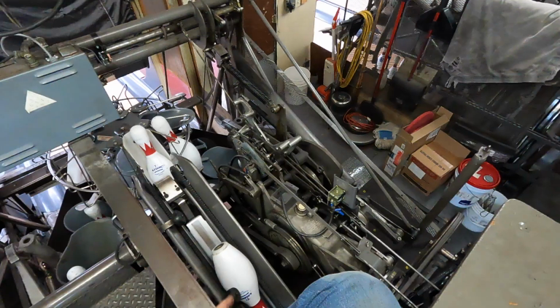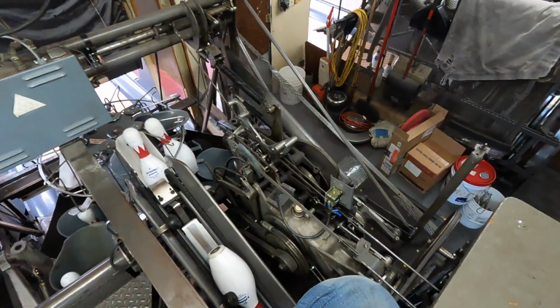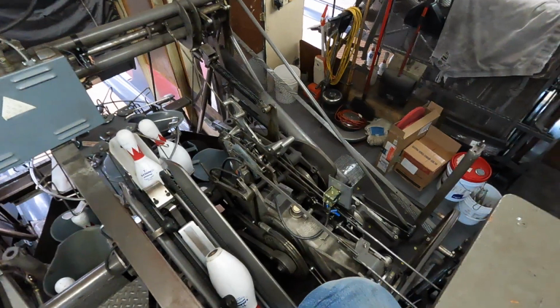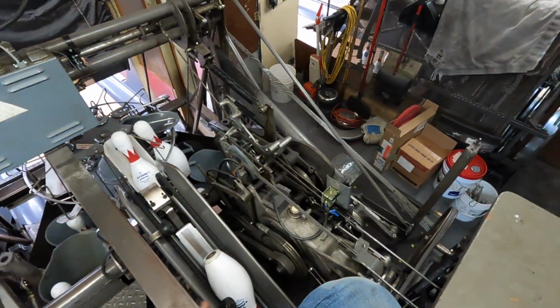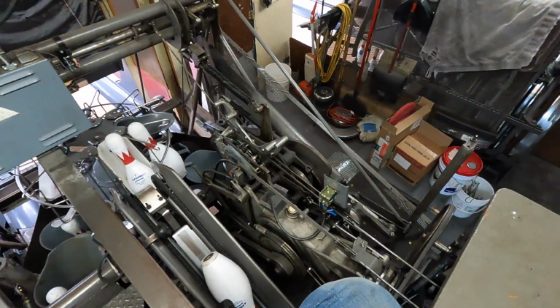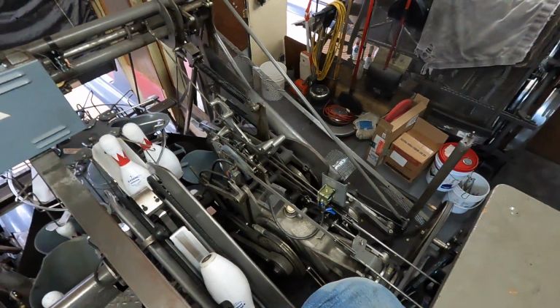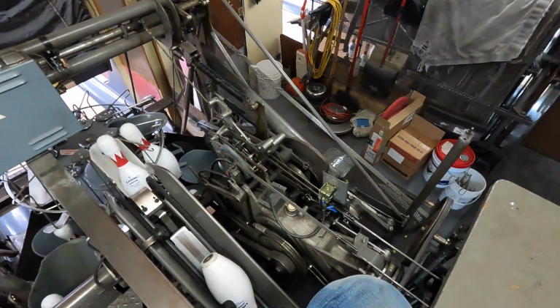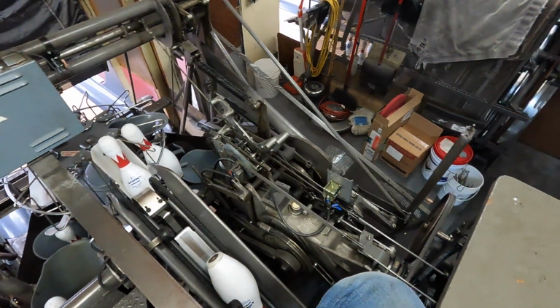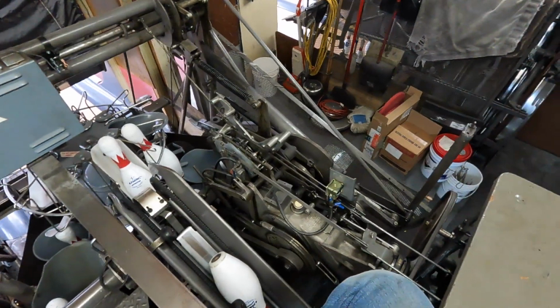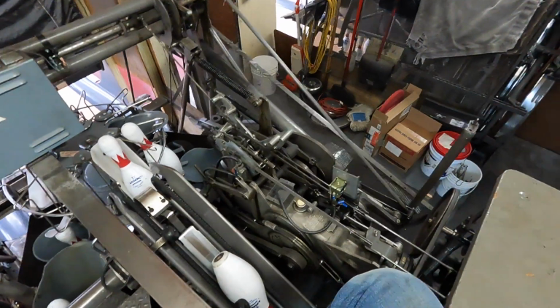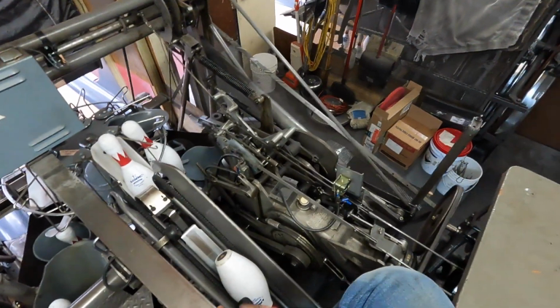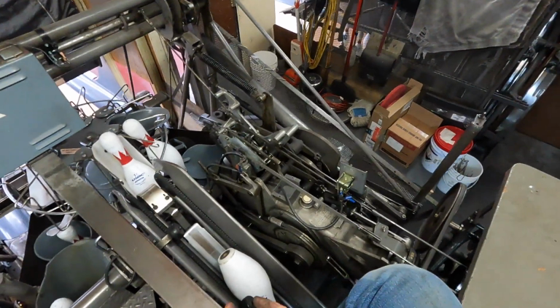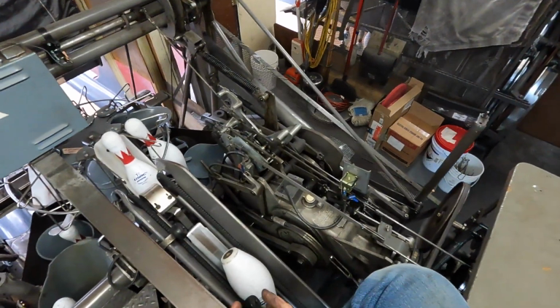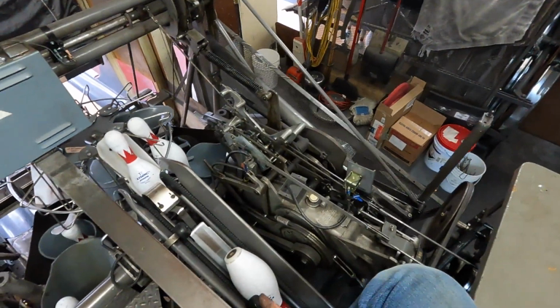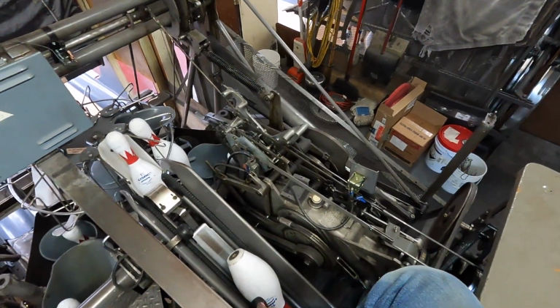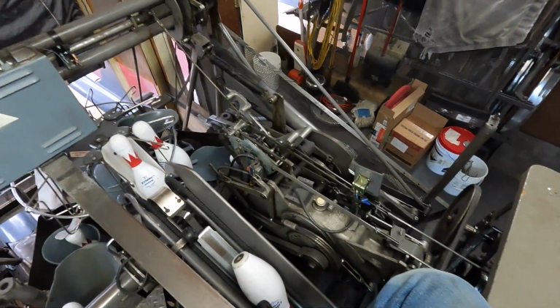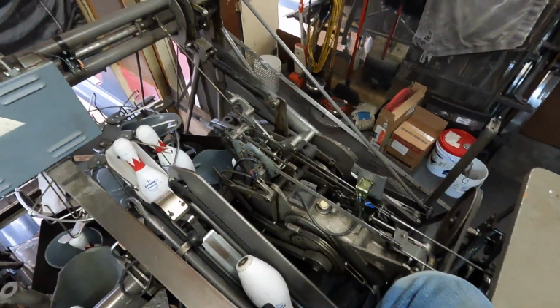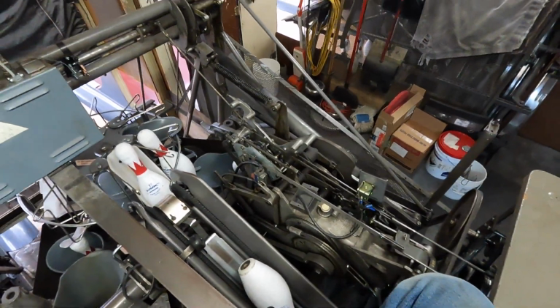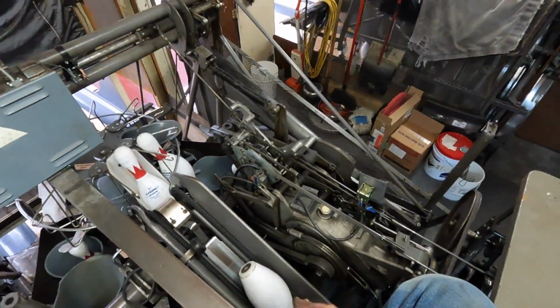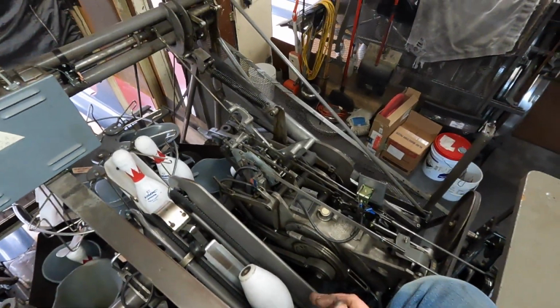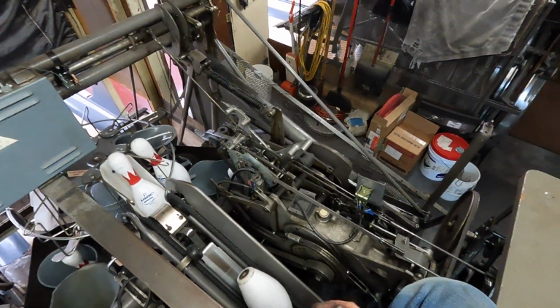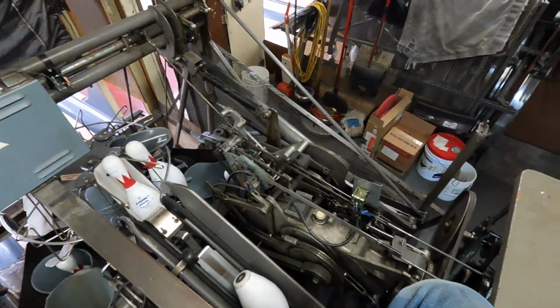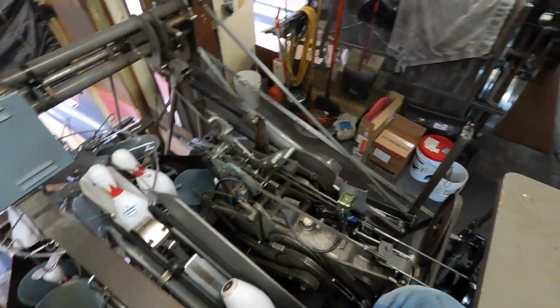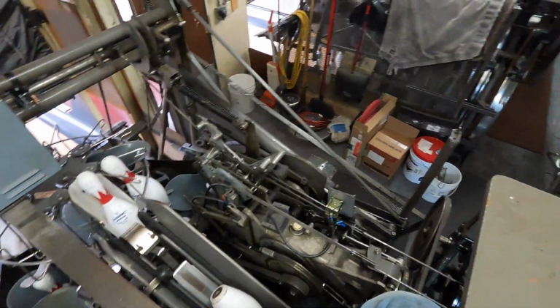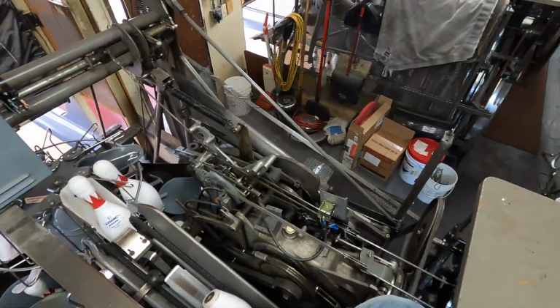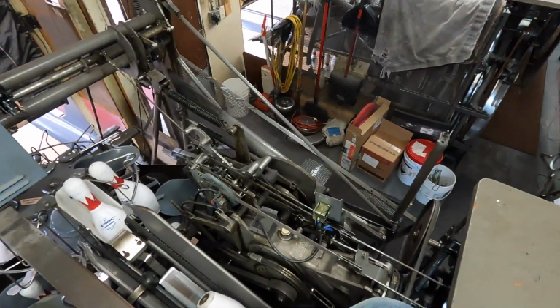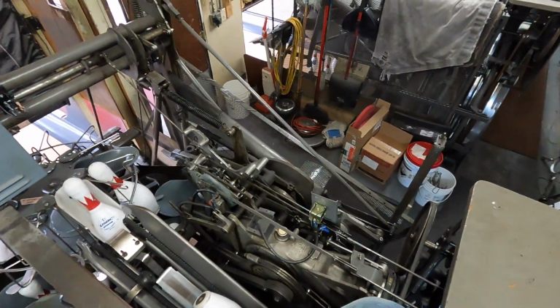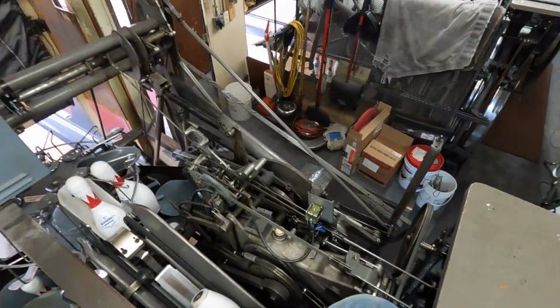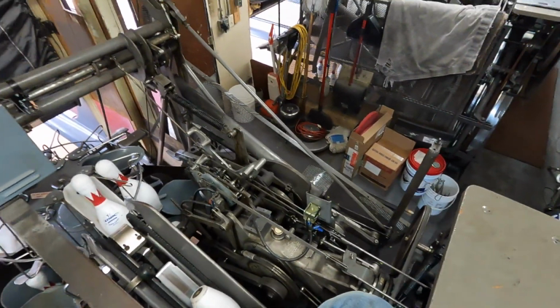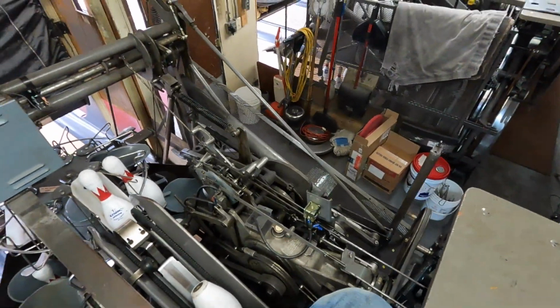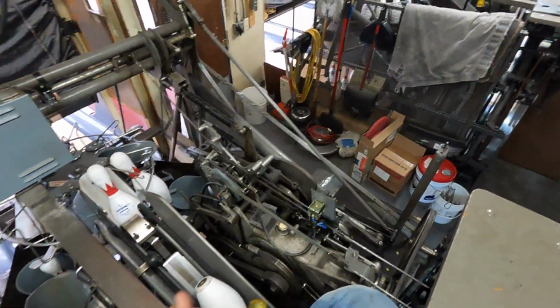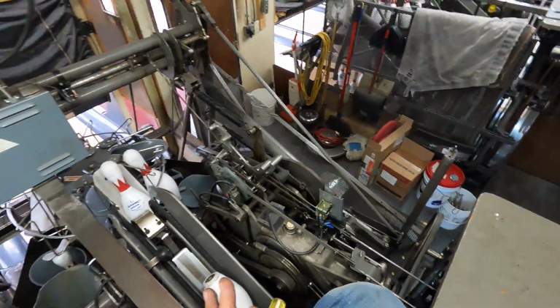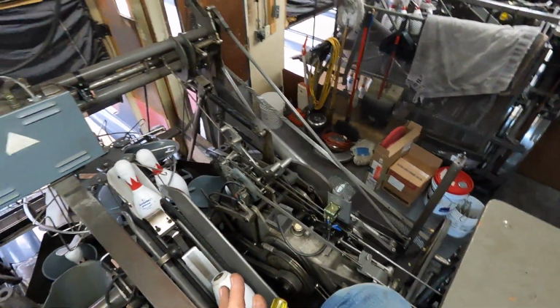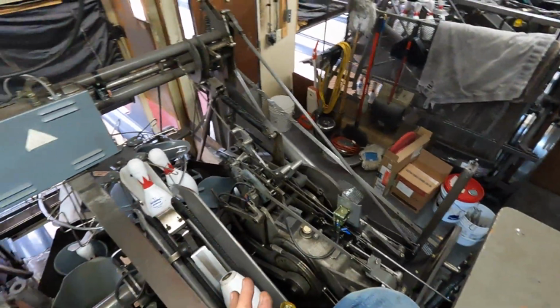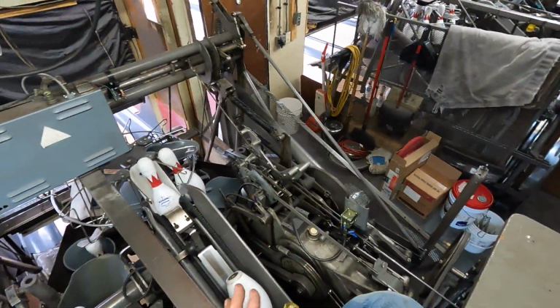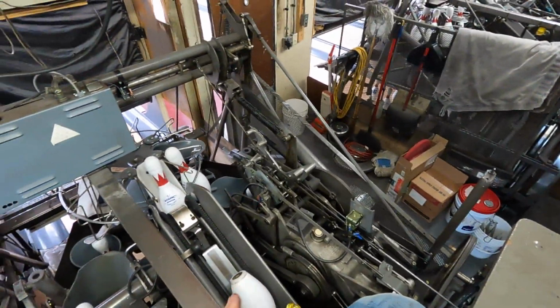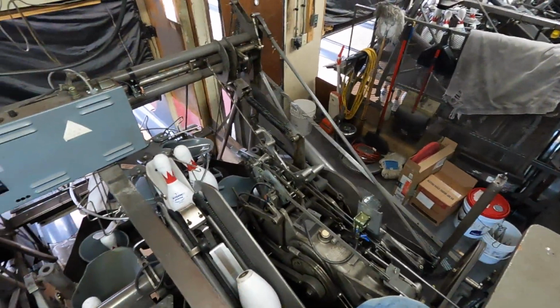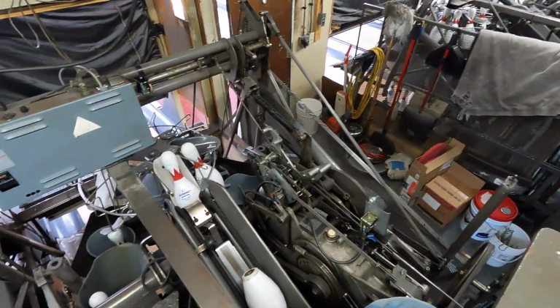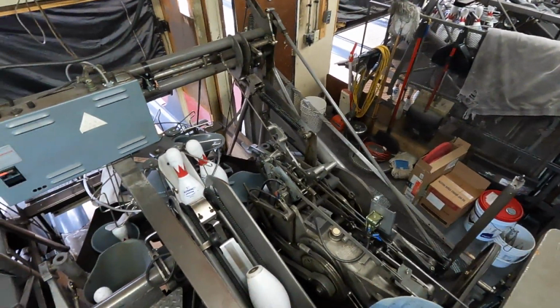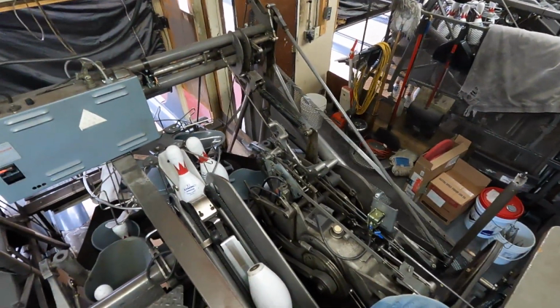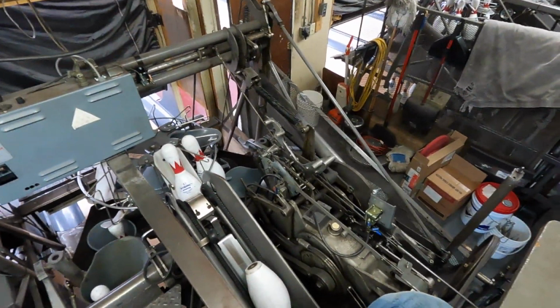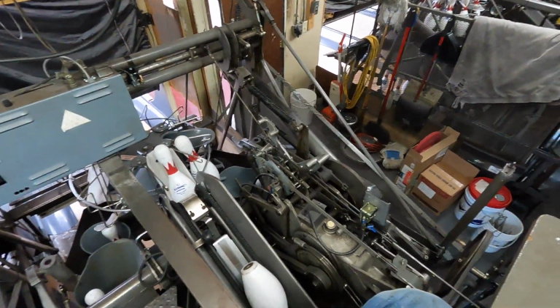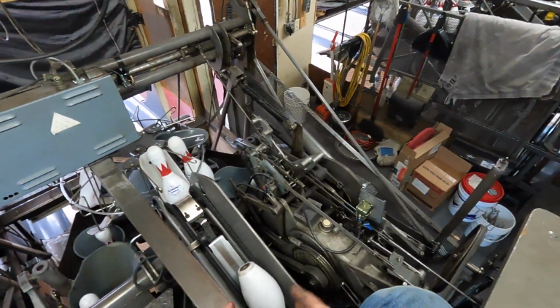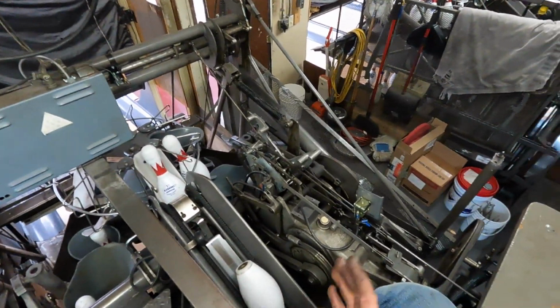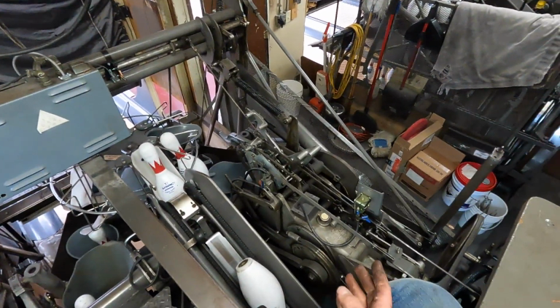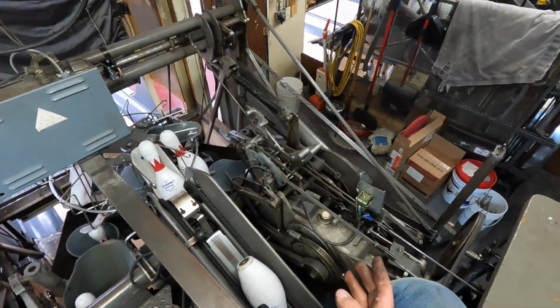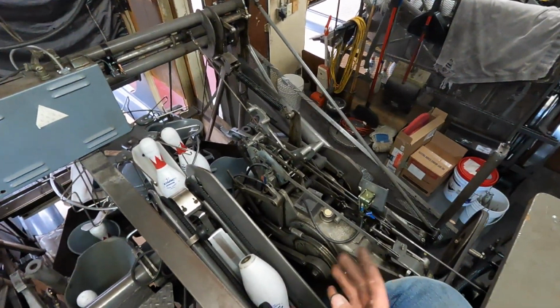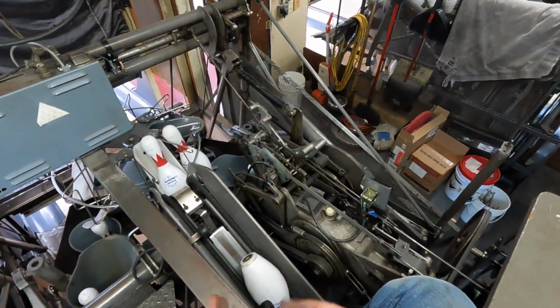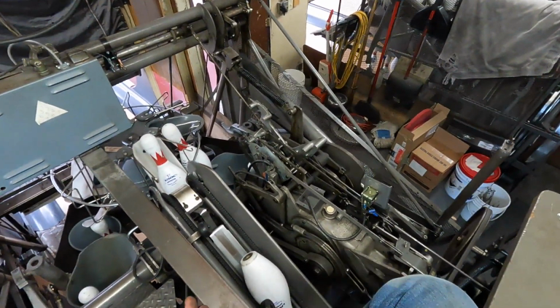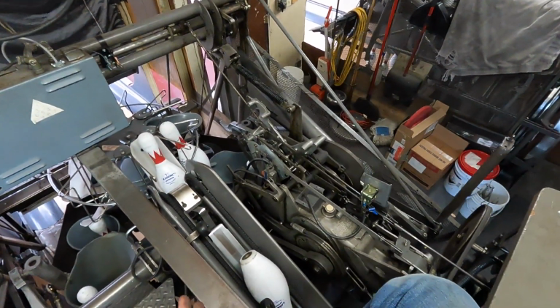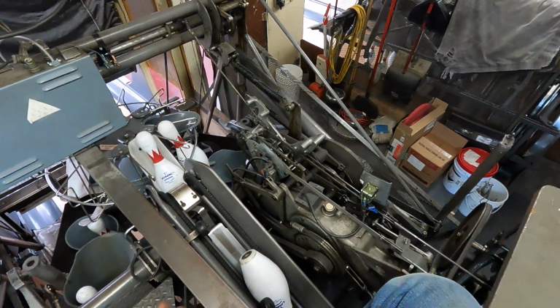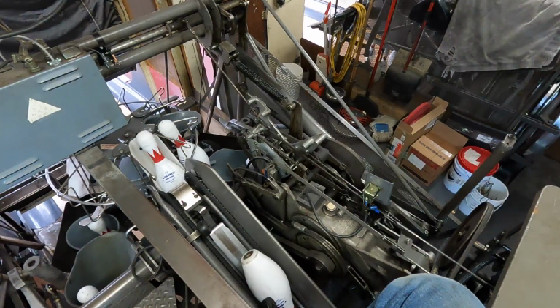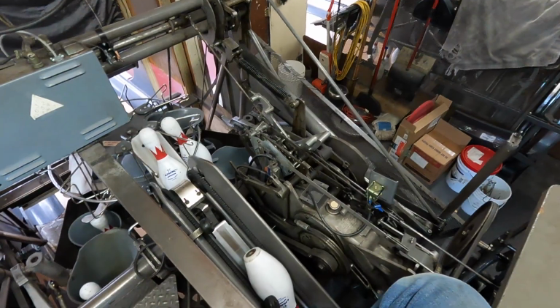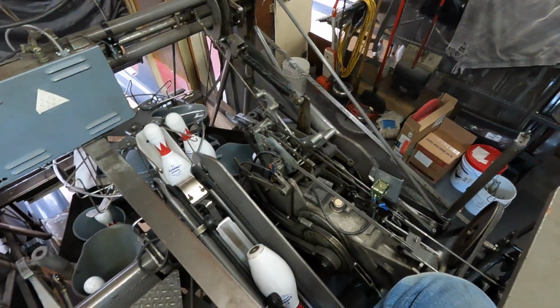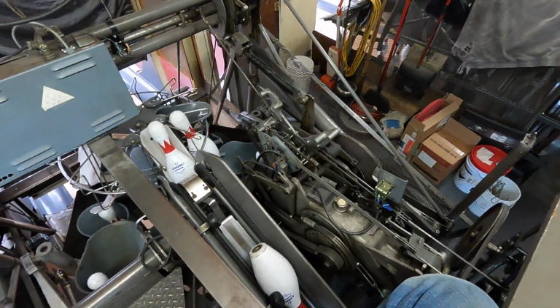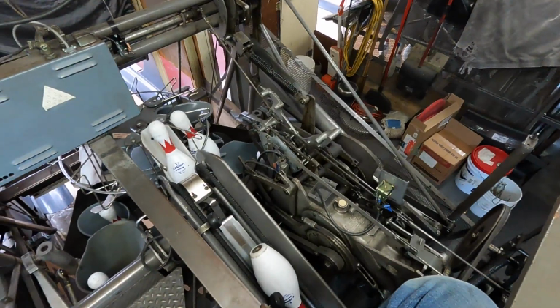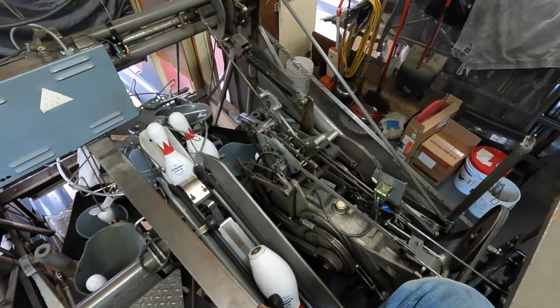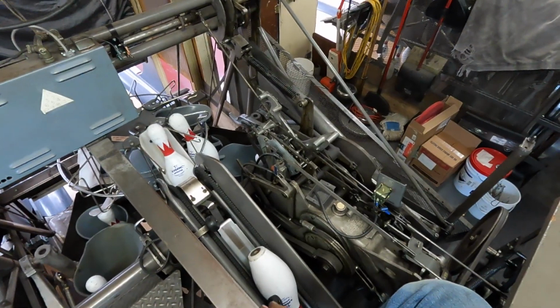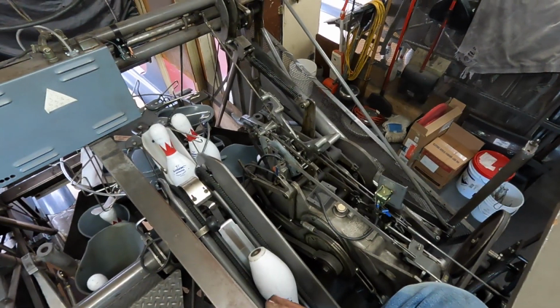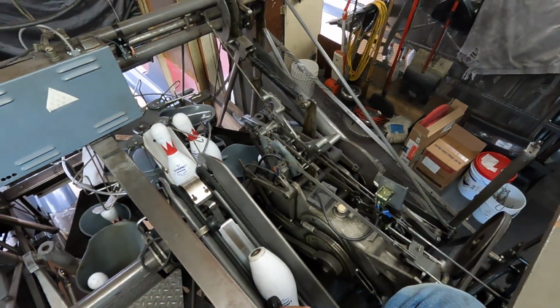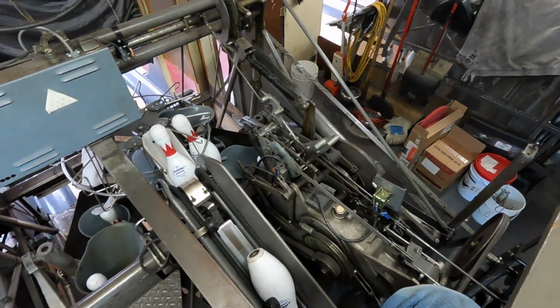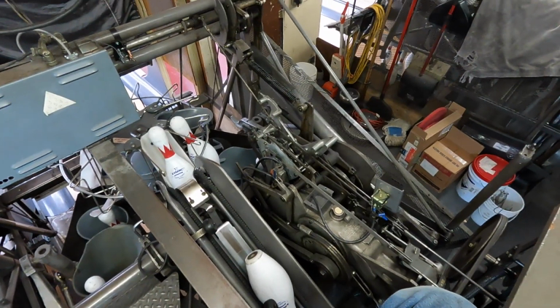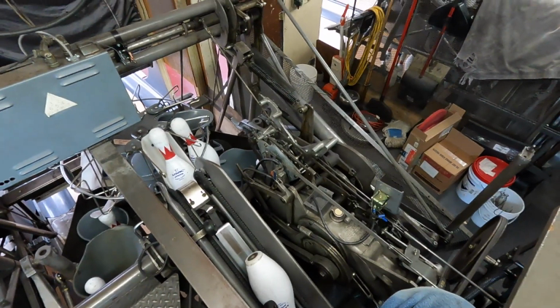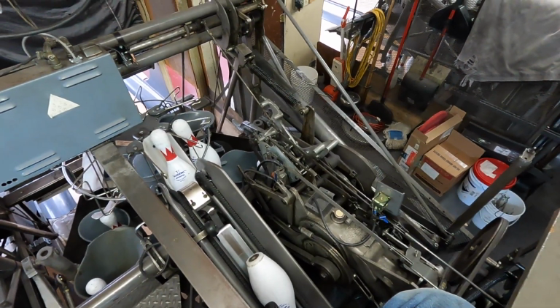Hi, my name is Sean. I'm a pin setter mechanic. I'm certified to work on Brunswick A, A2, and Jetback pin setters.